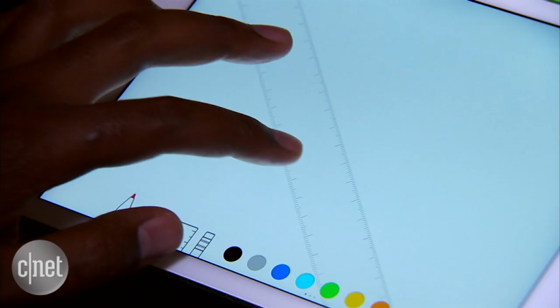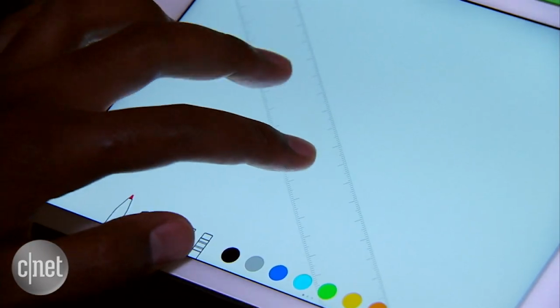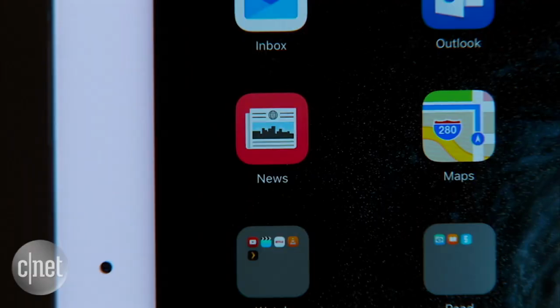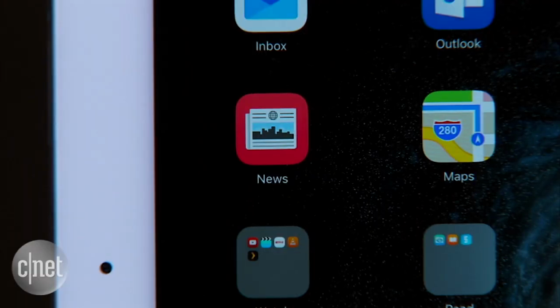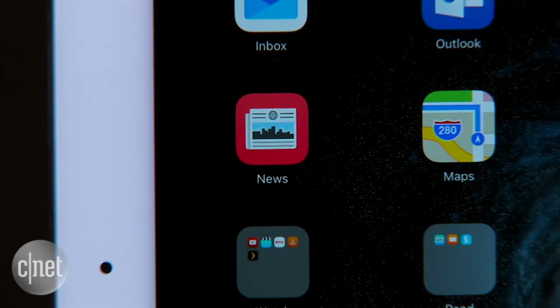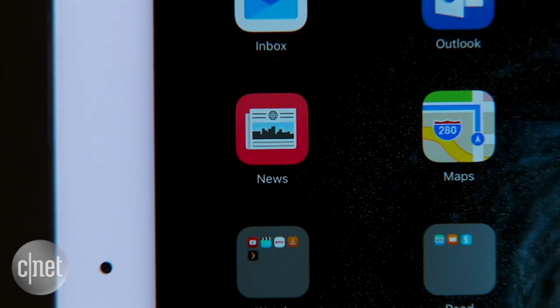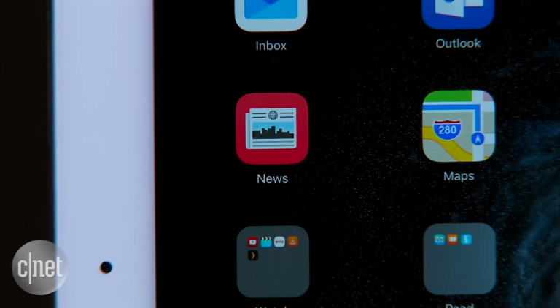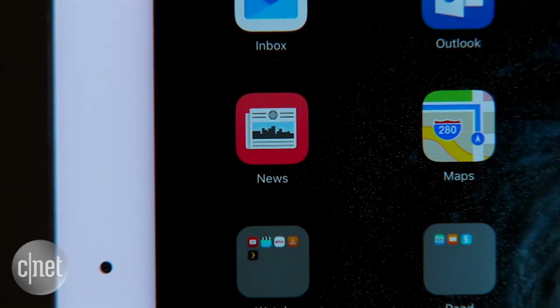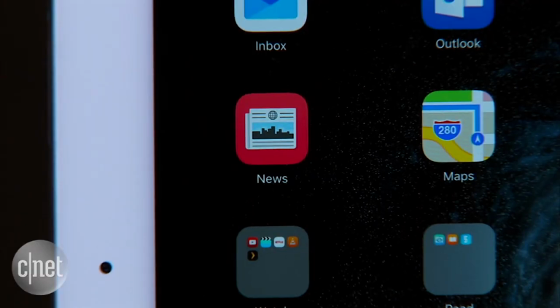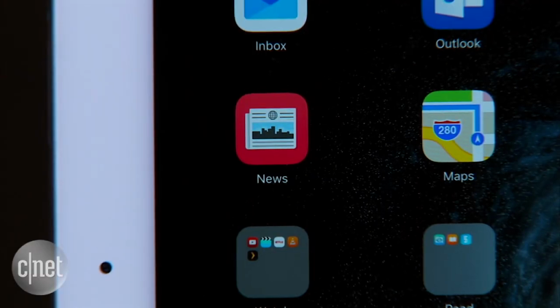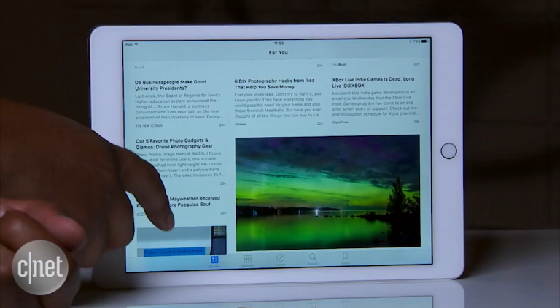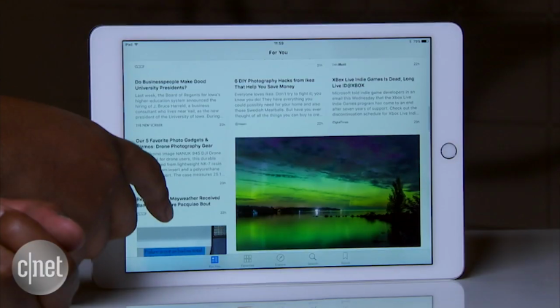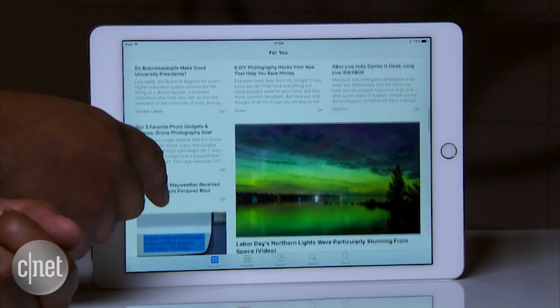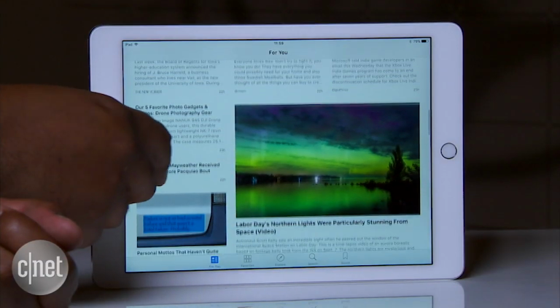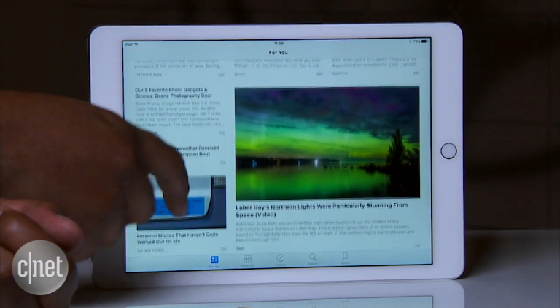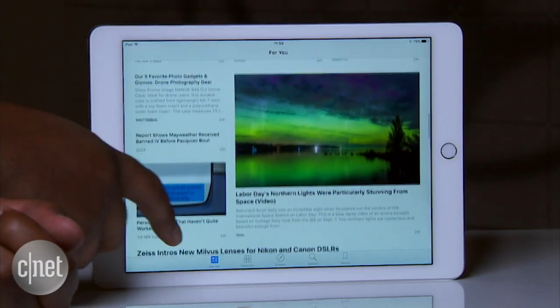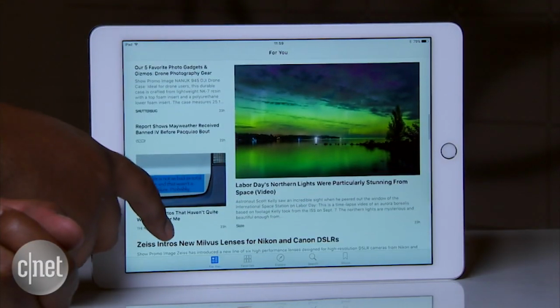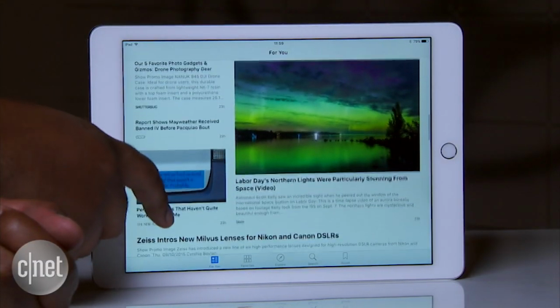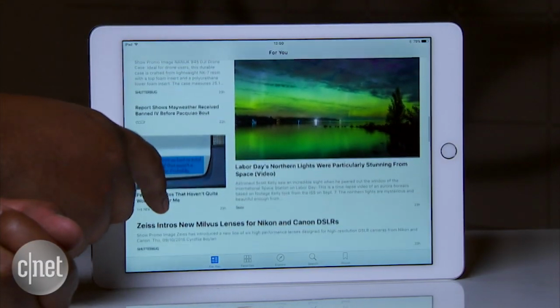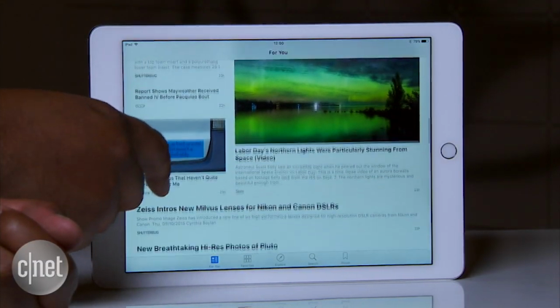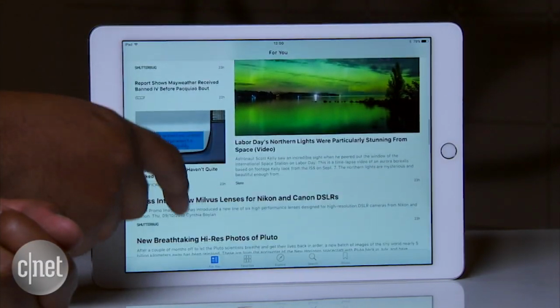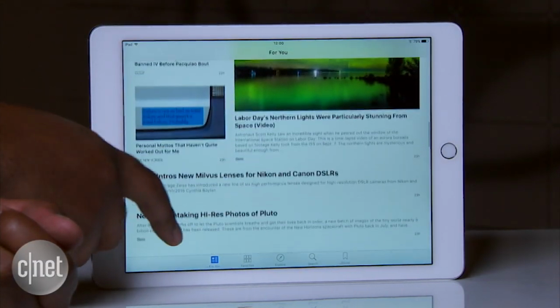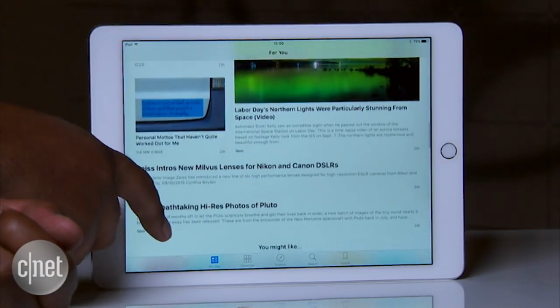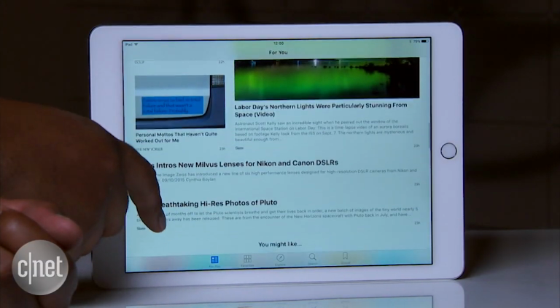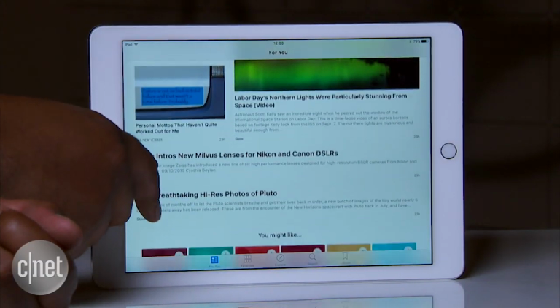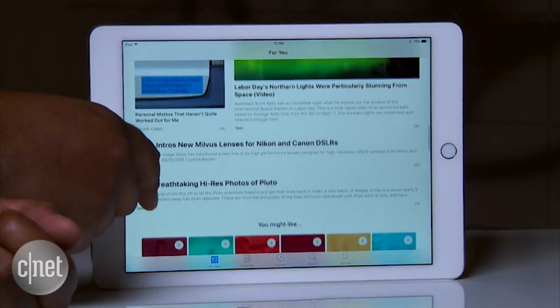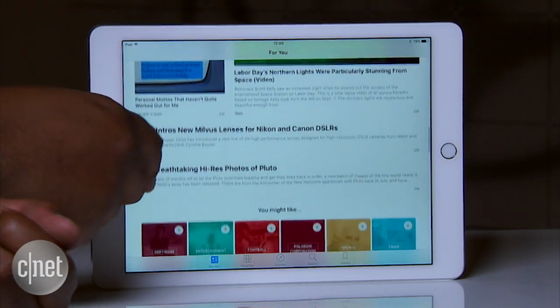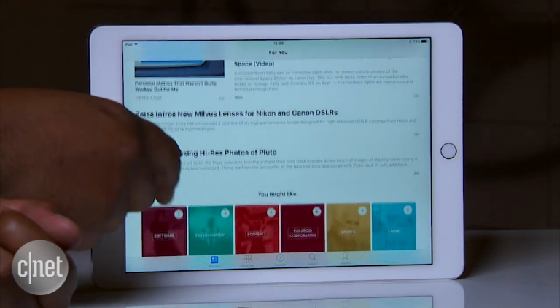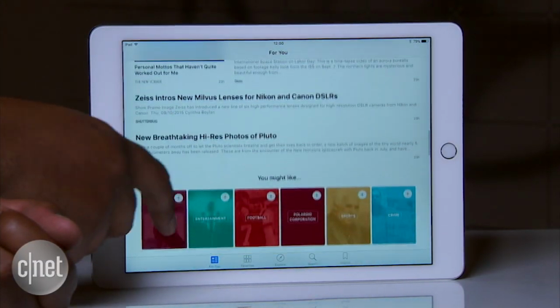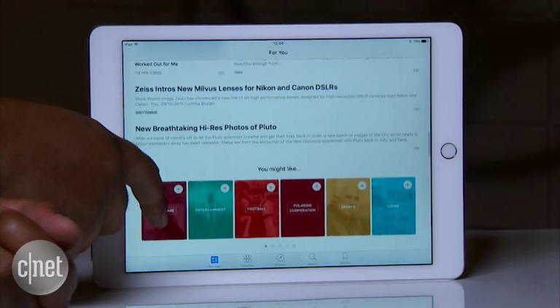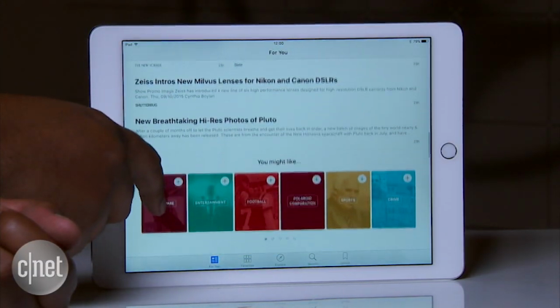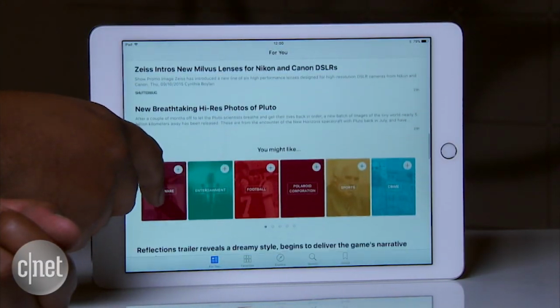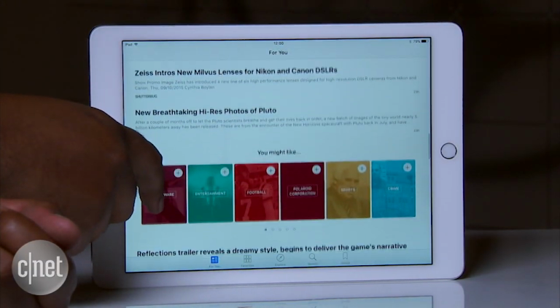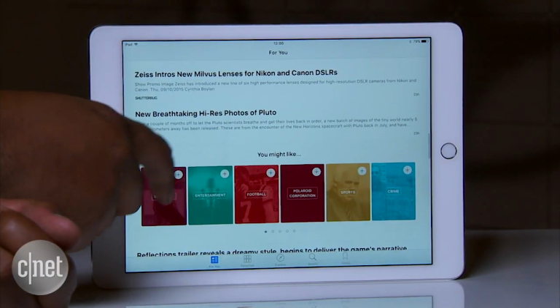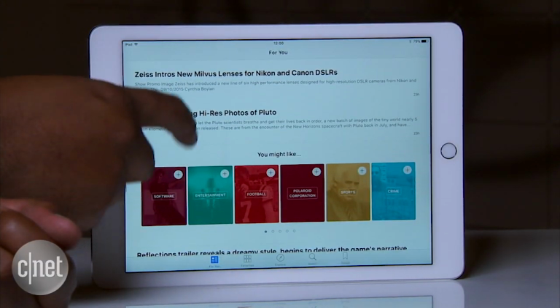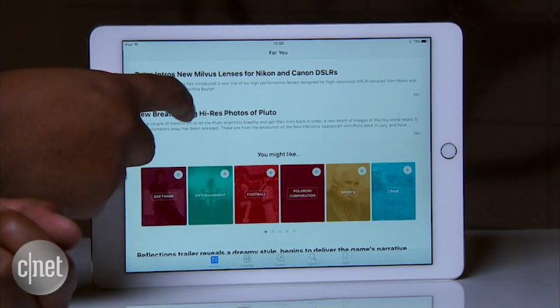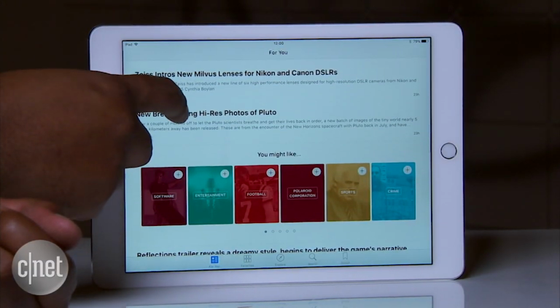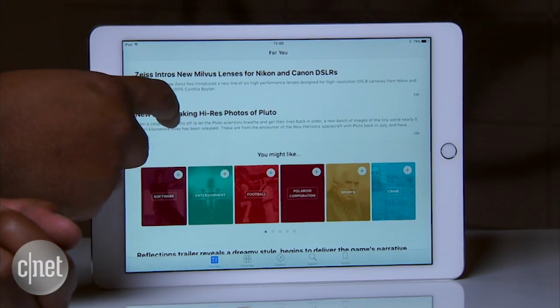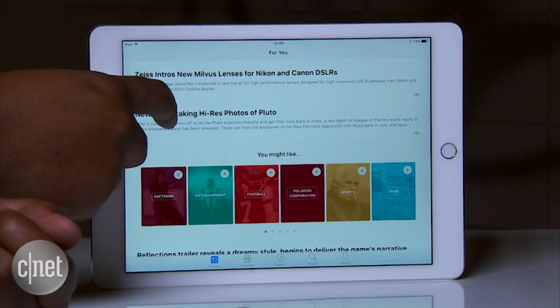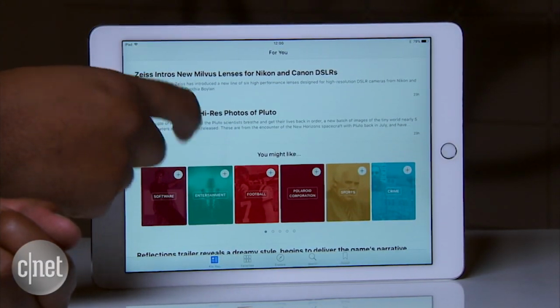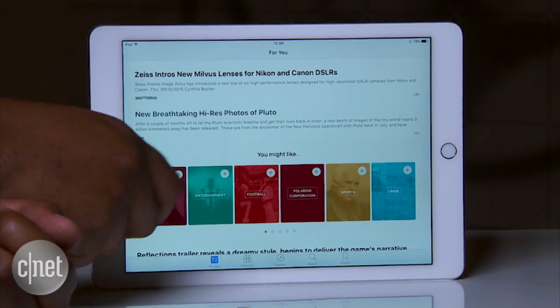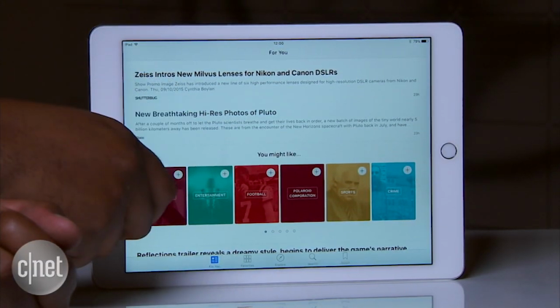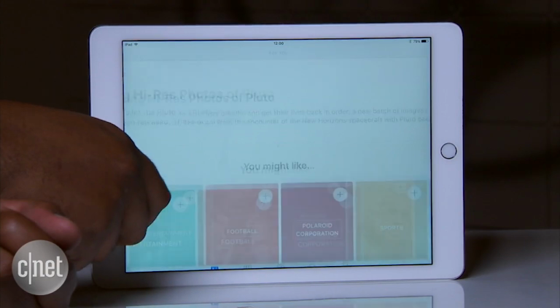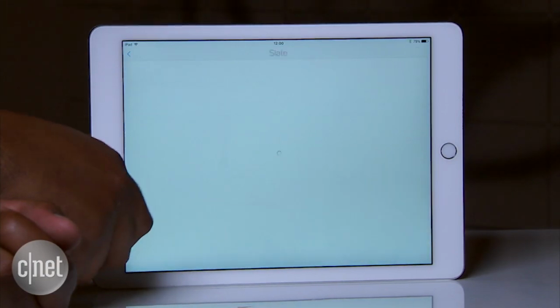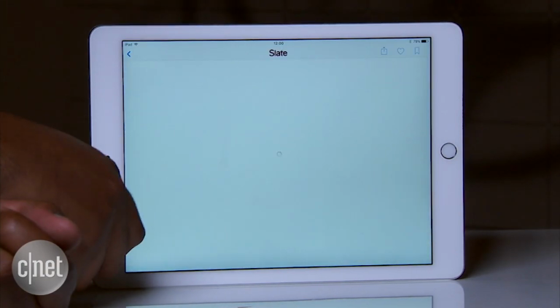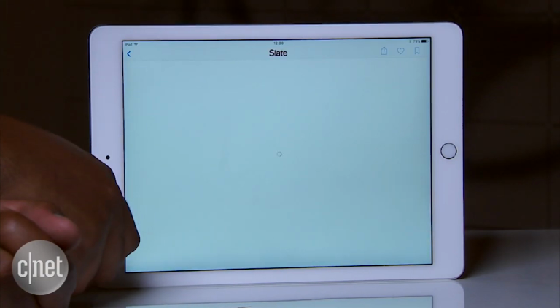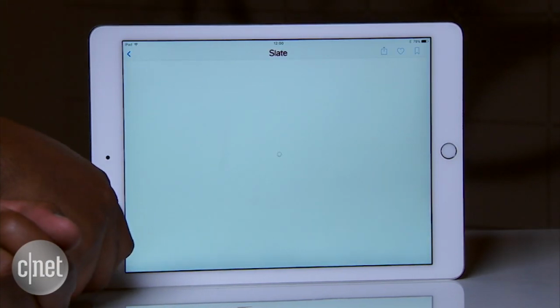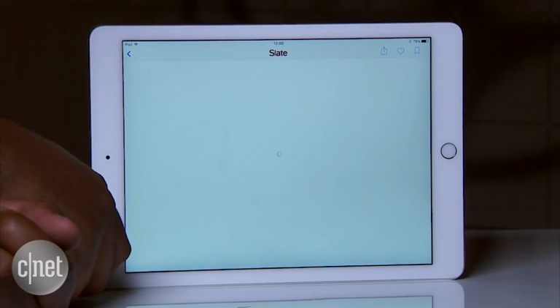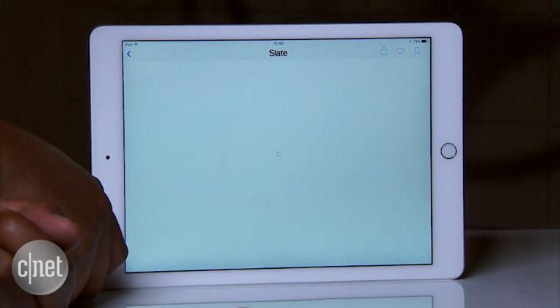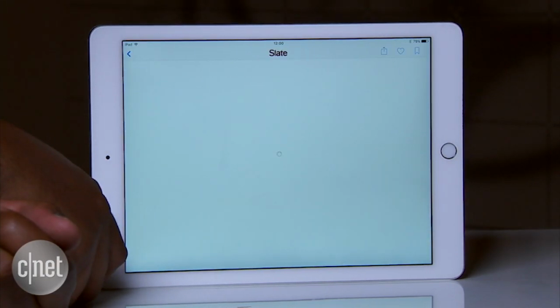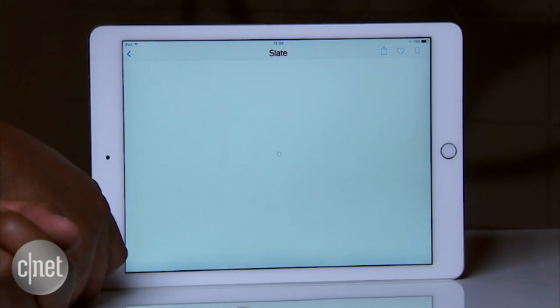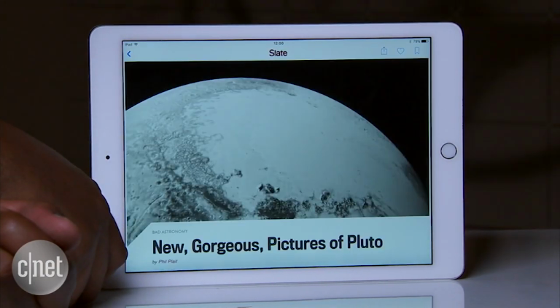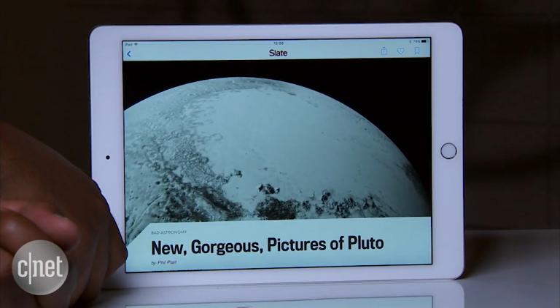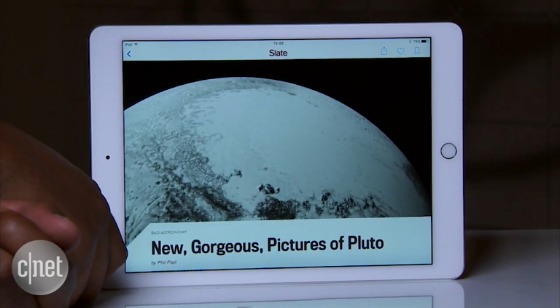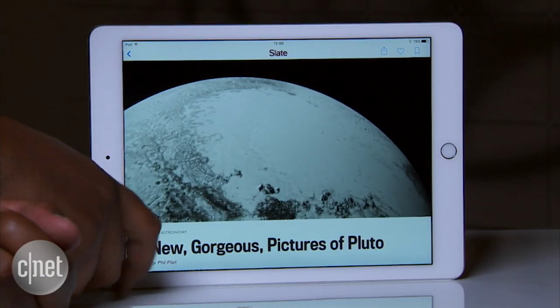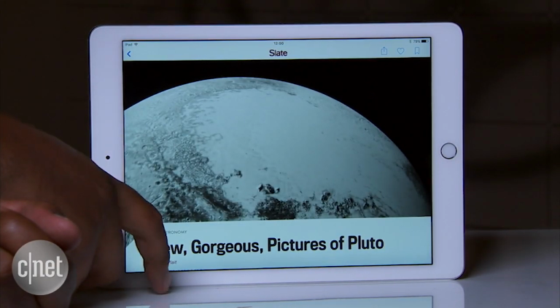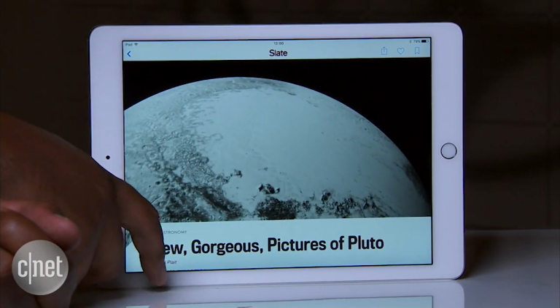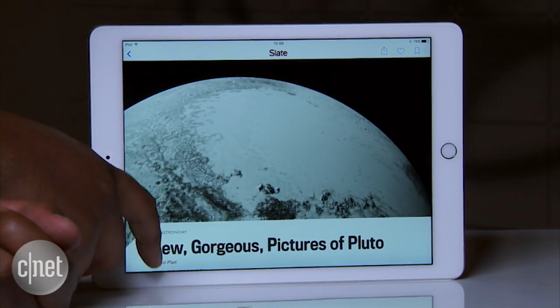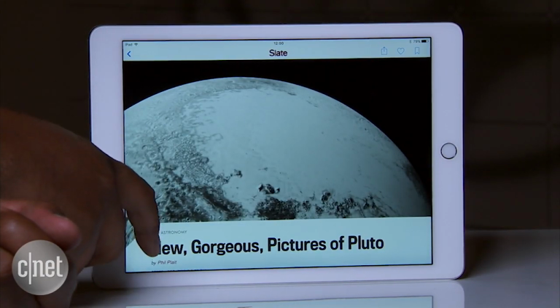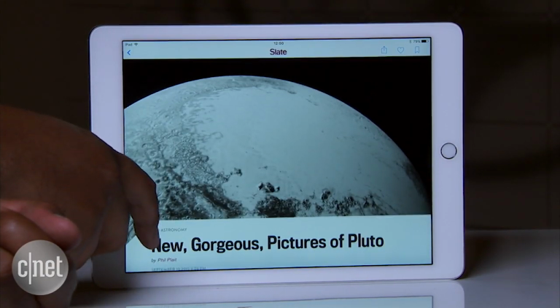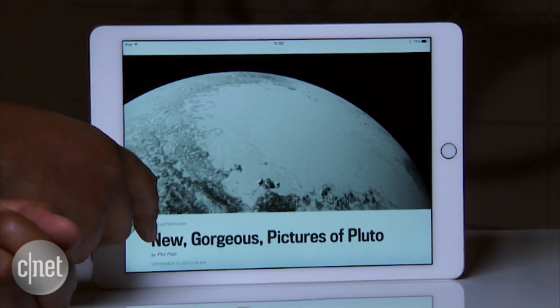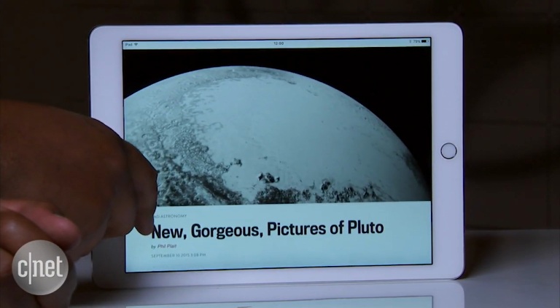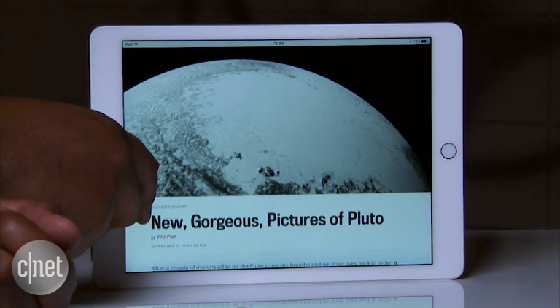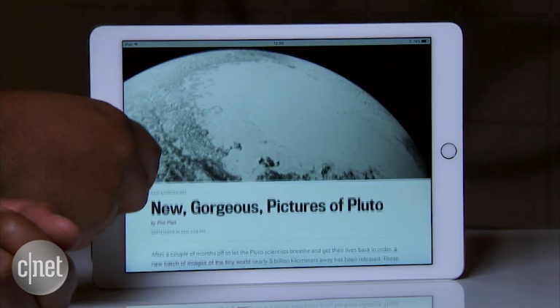There's also a News app, and it's exactly what it sounds like. Headlines from publications you're a fan of, or relate to a category you're interested in, will show up on the app.